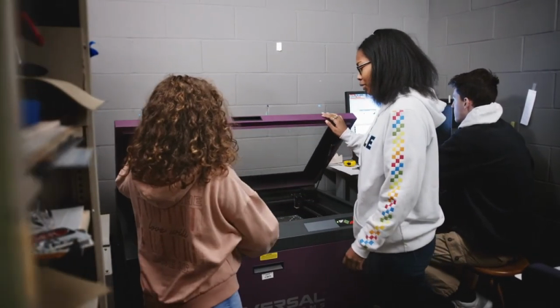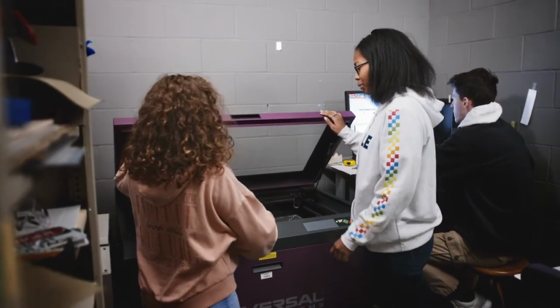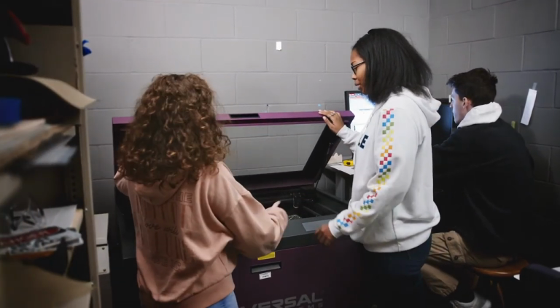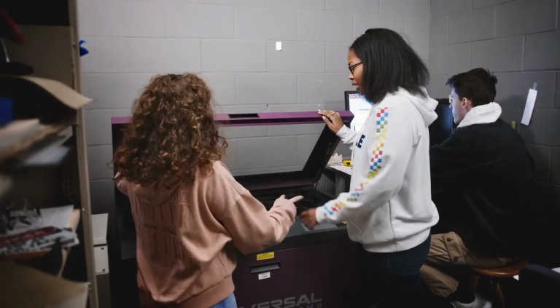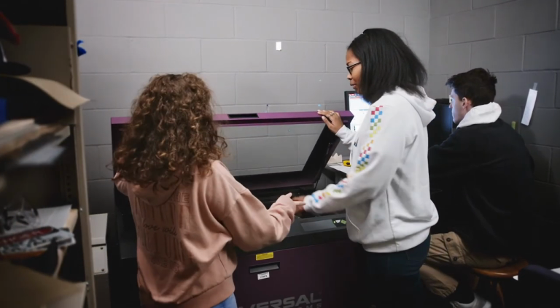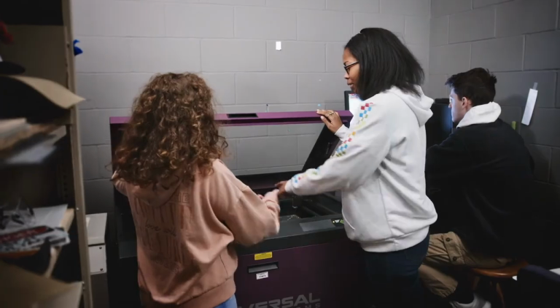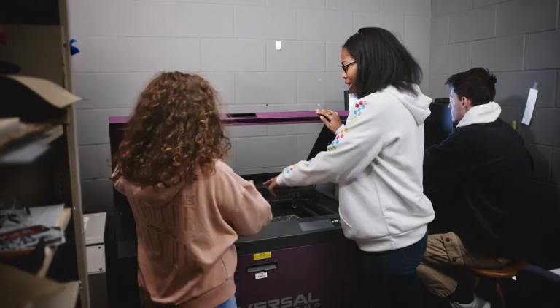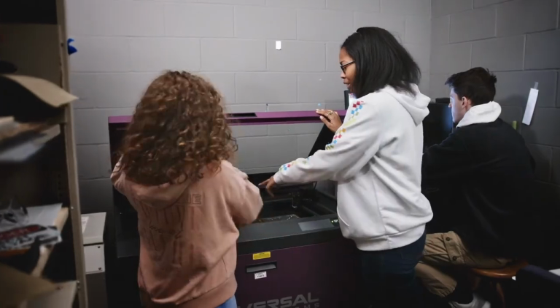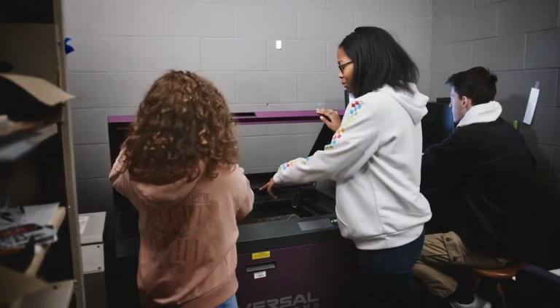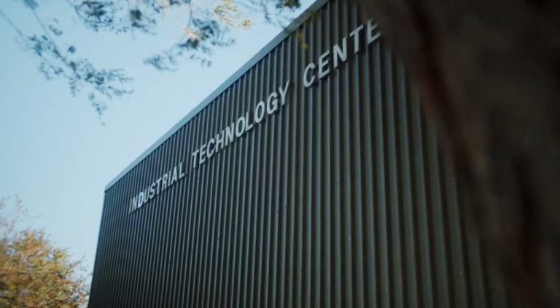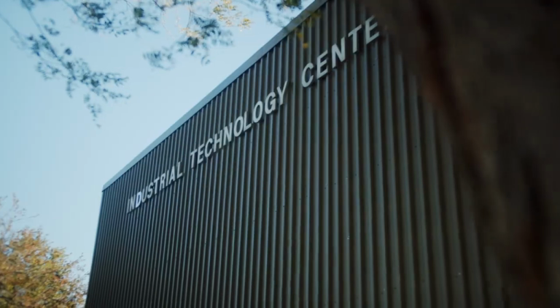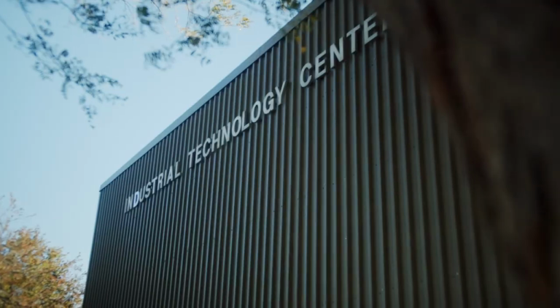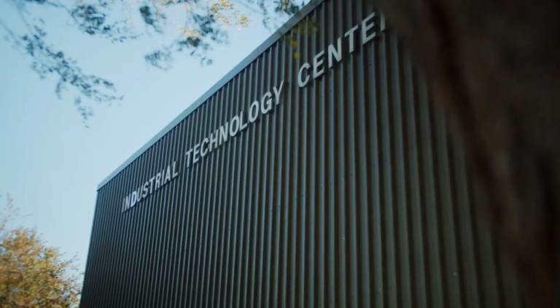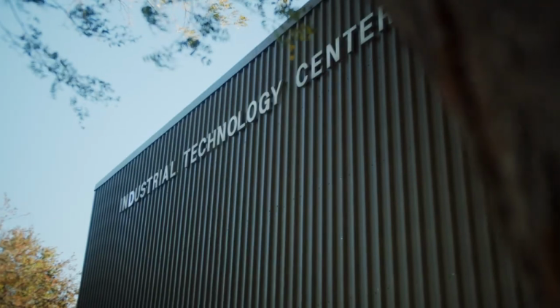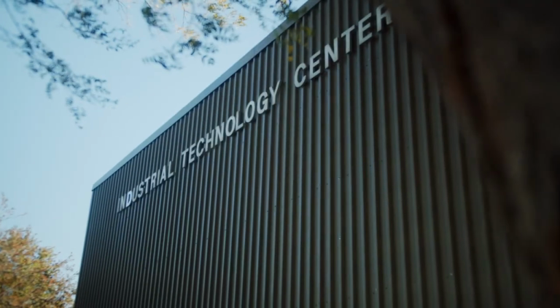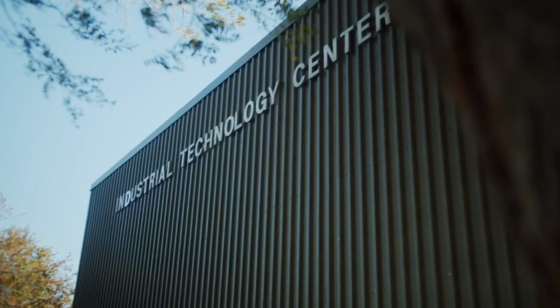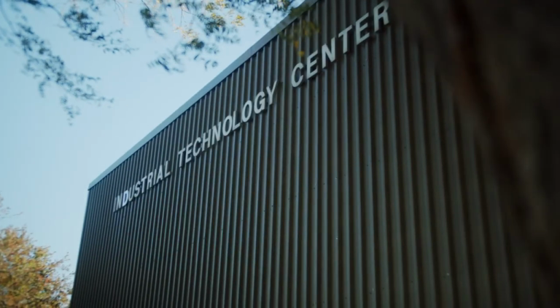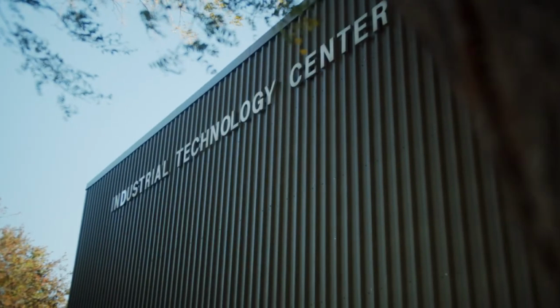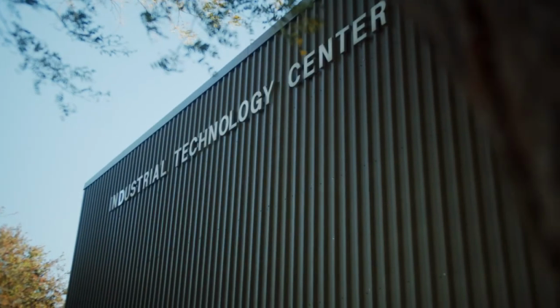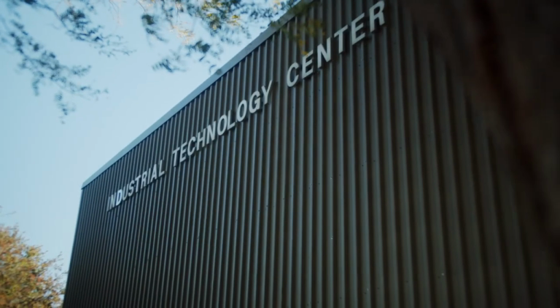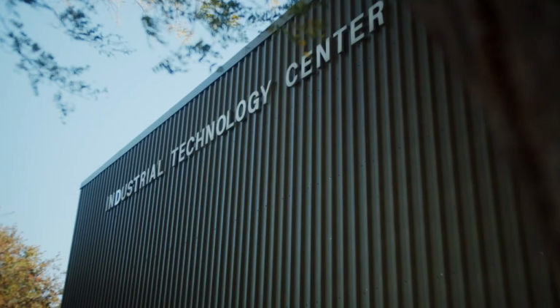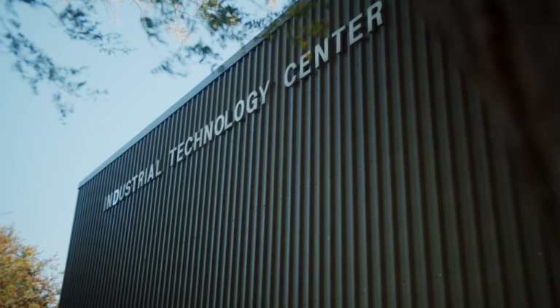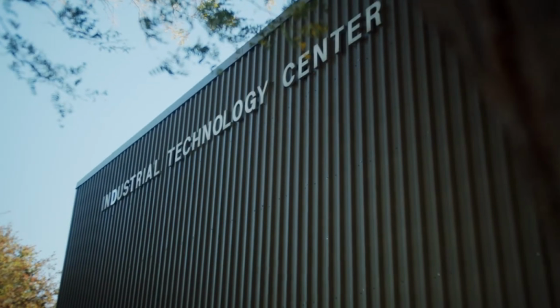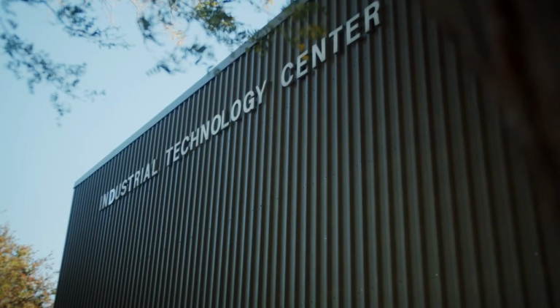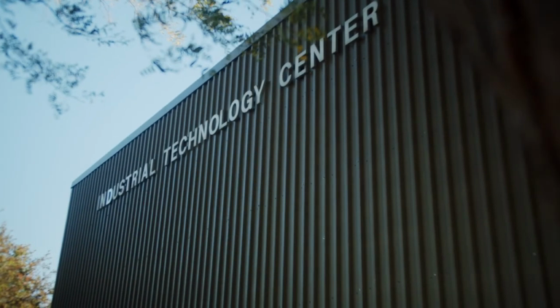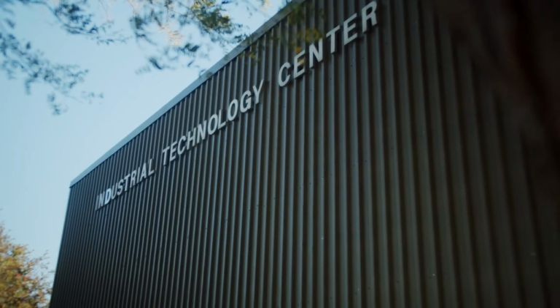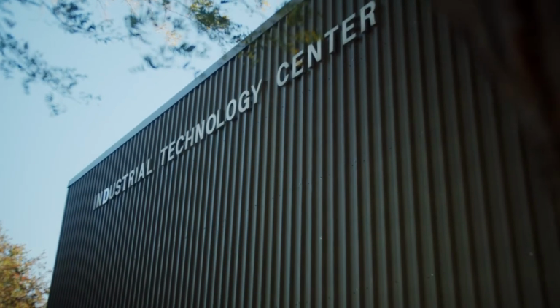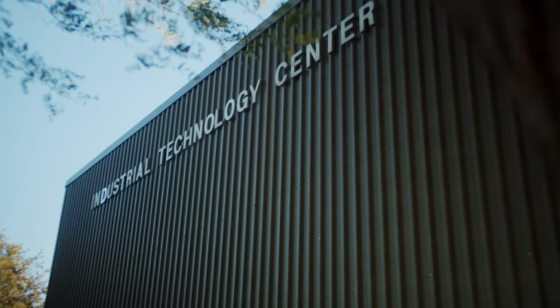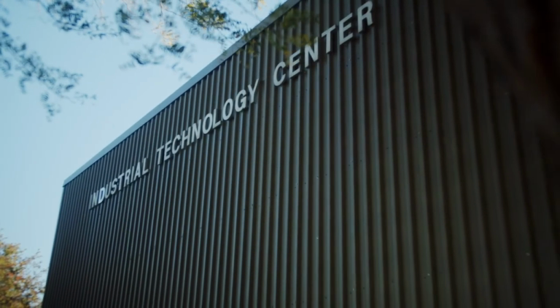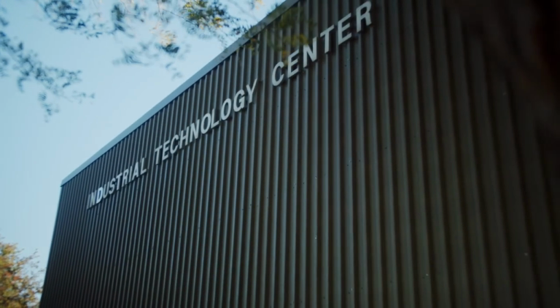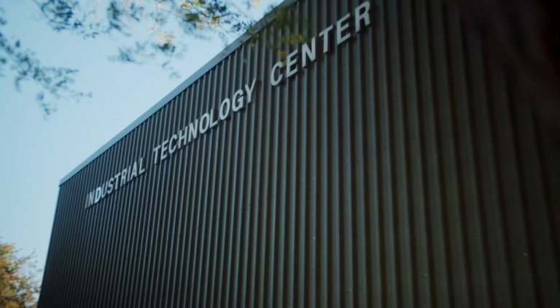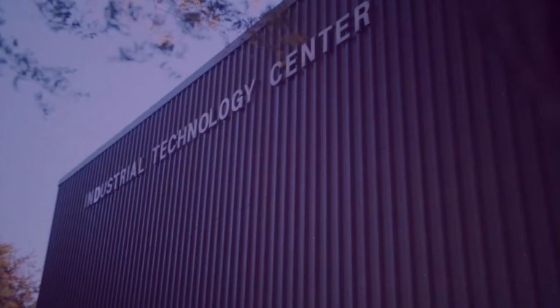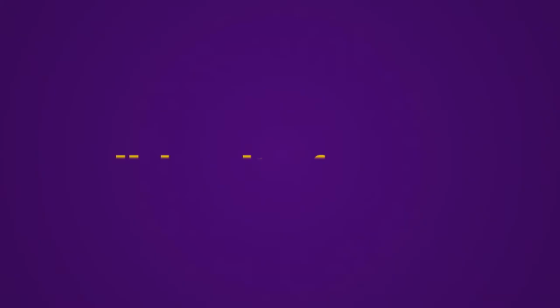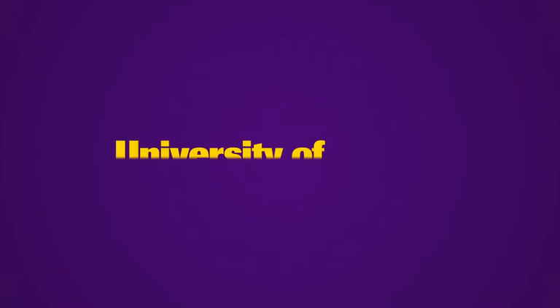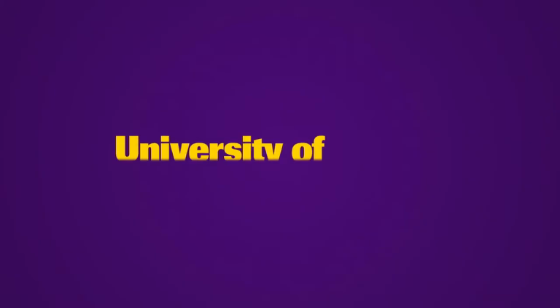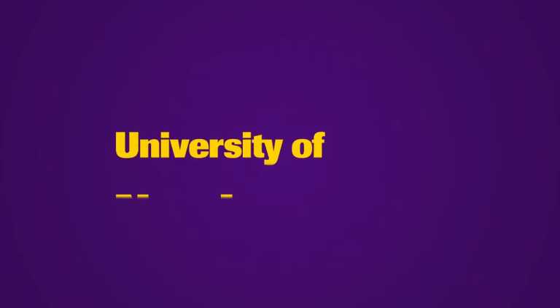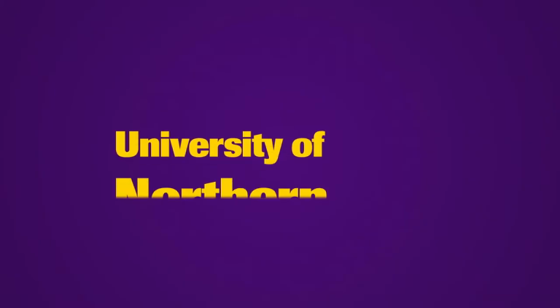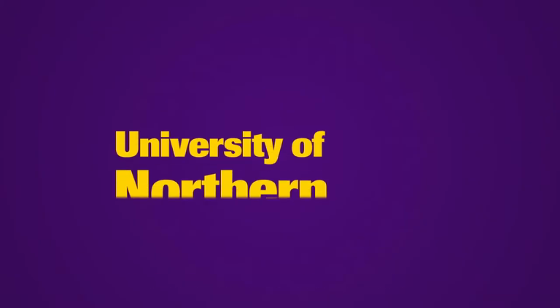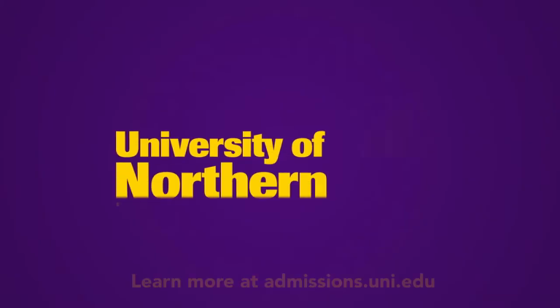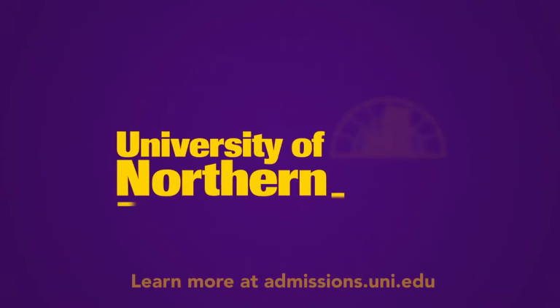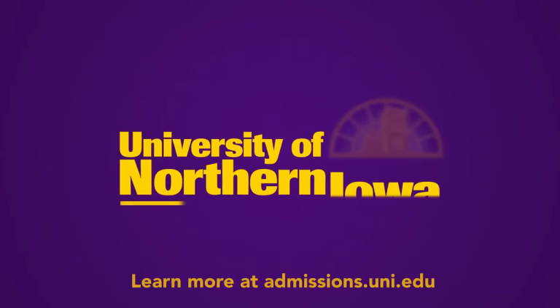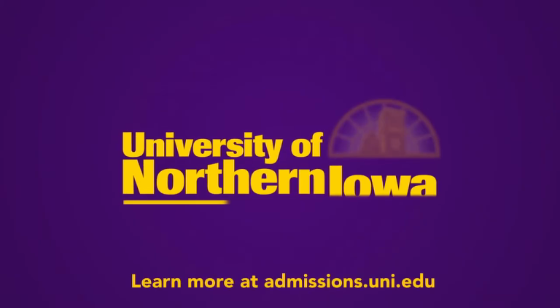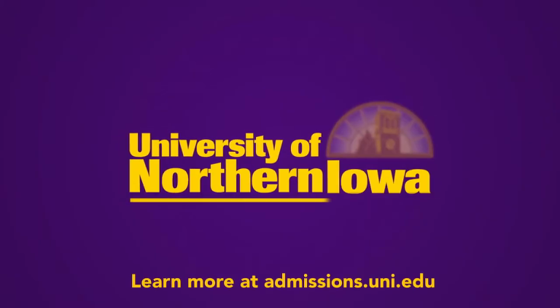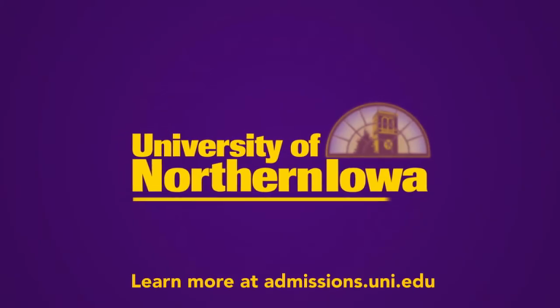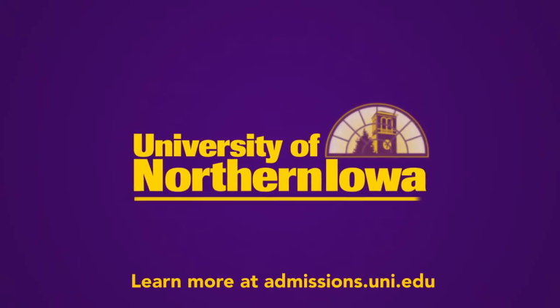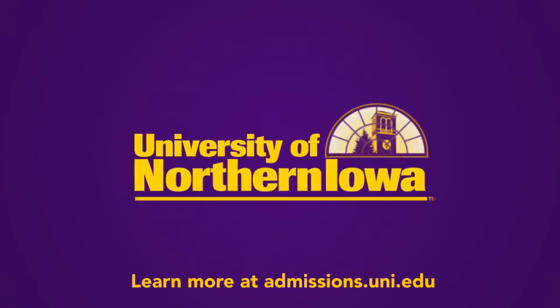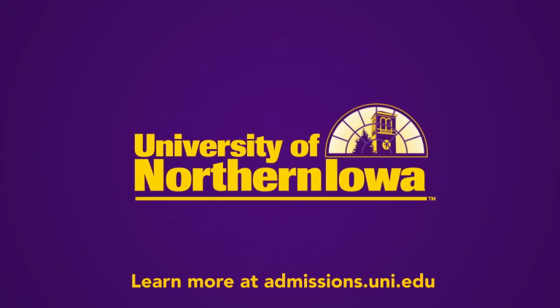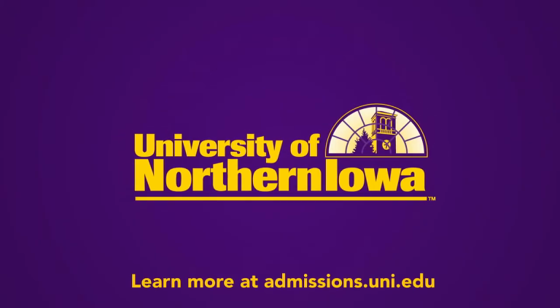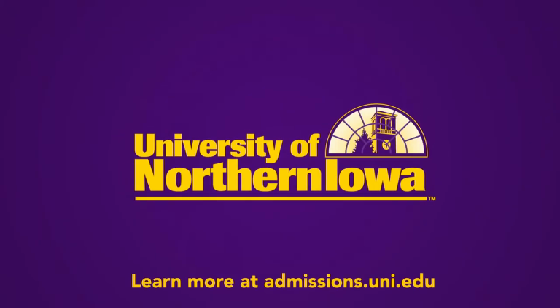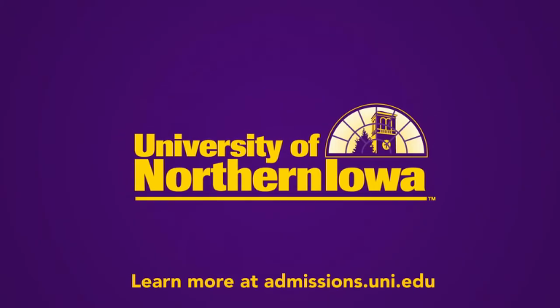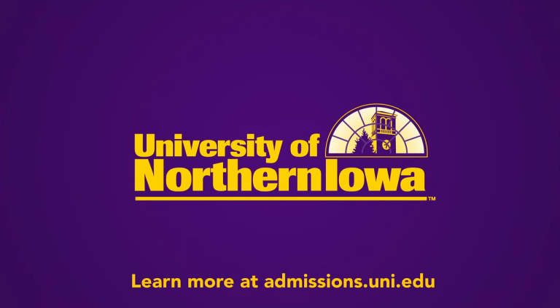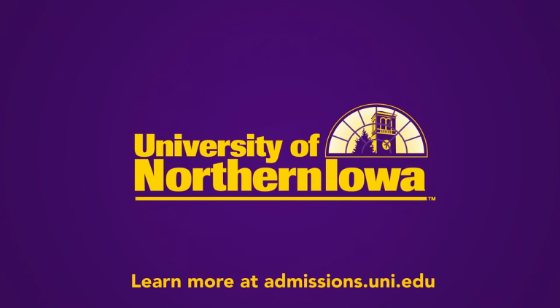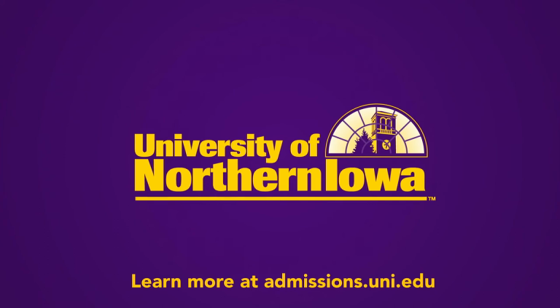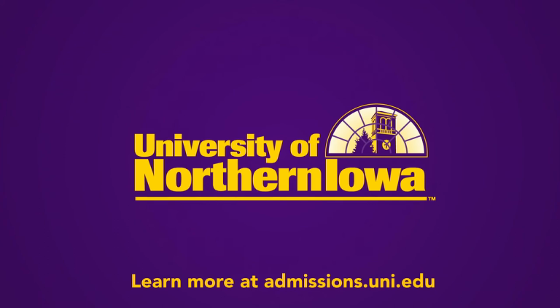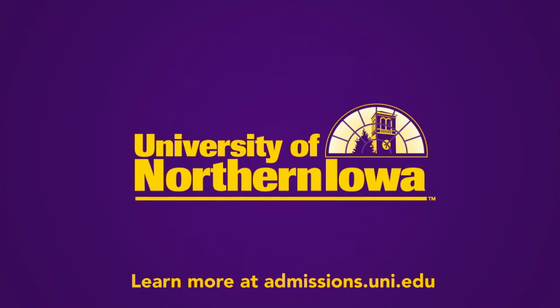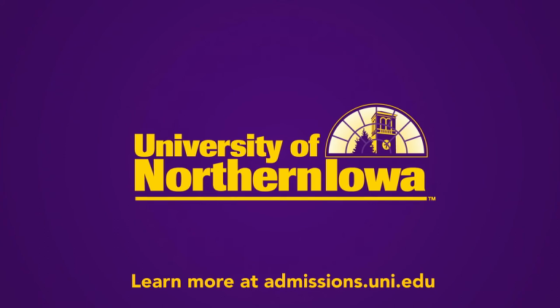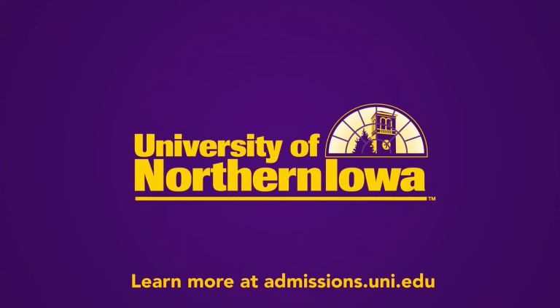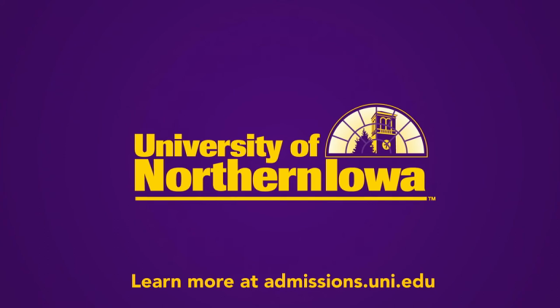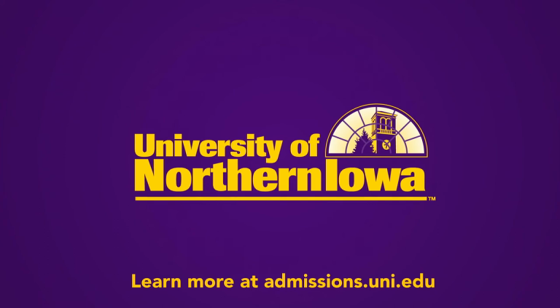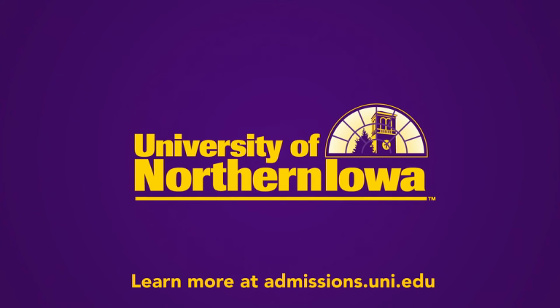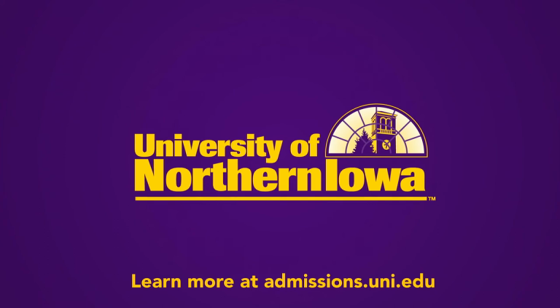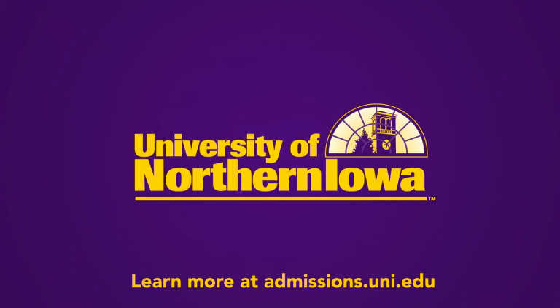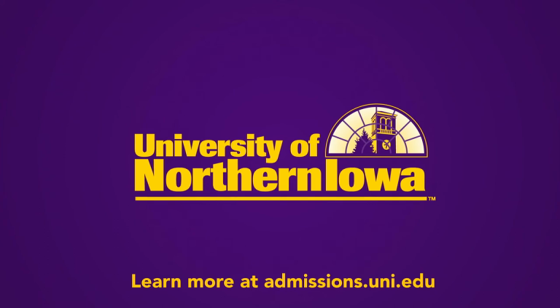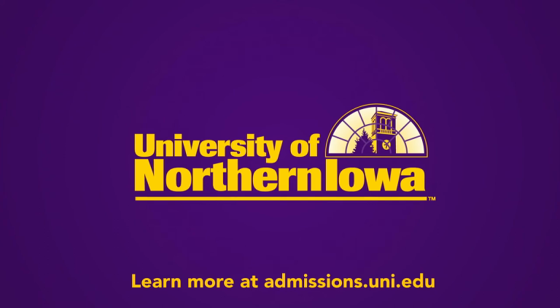Are you ready to get to work? Because we're ready for you. Visit admissions.uni.edu today.